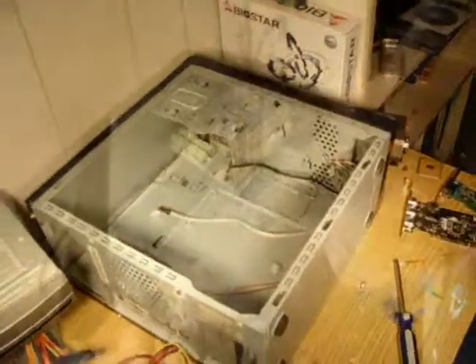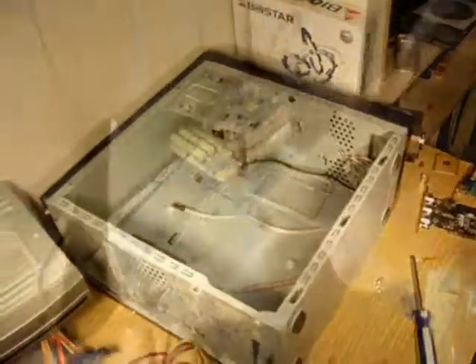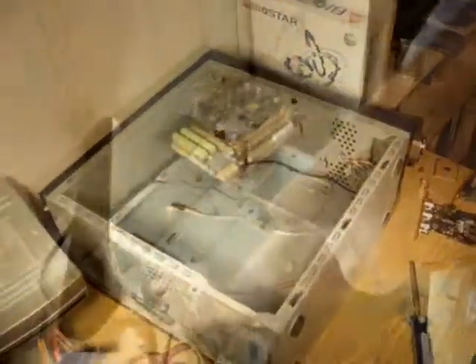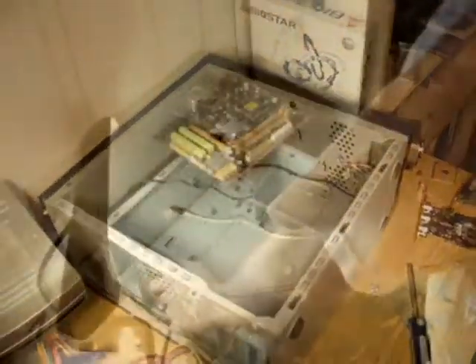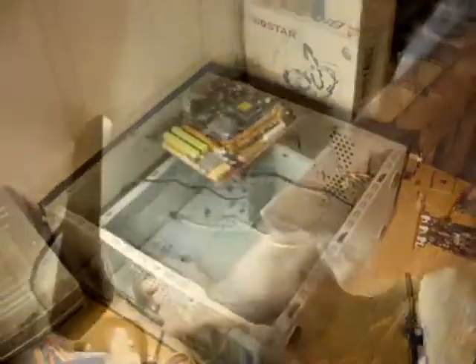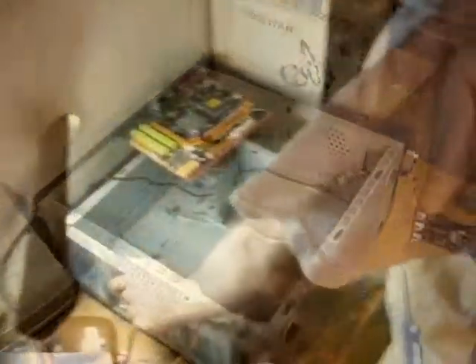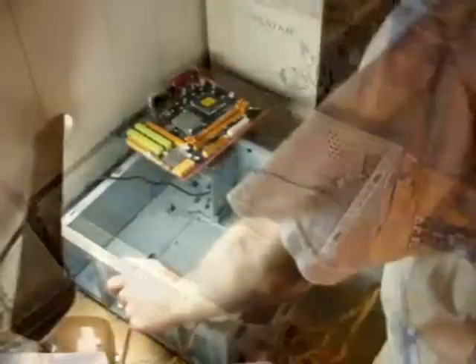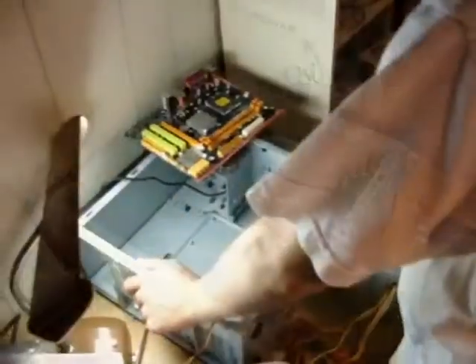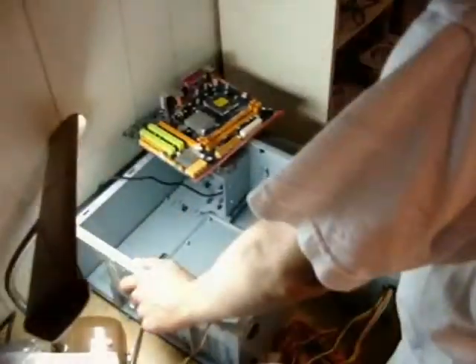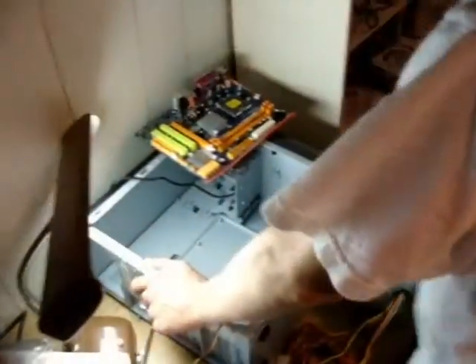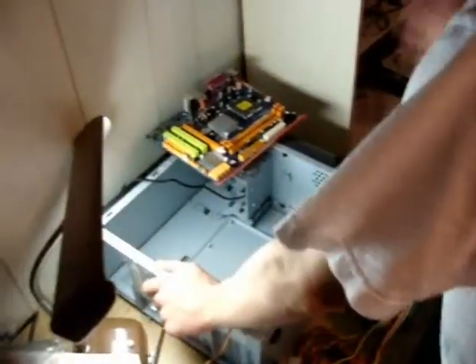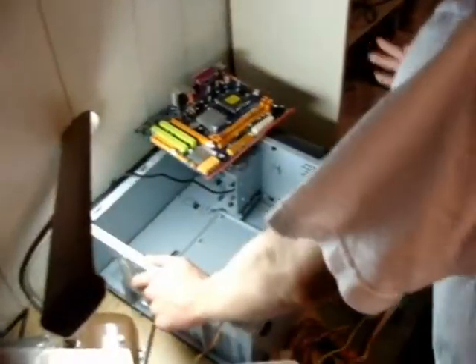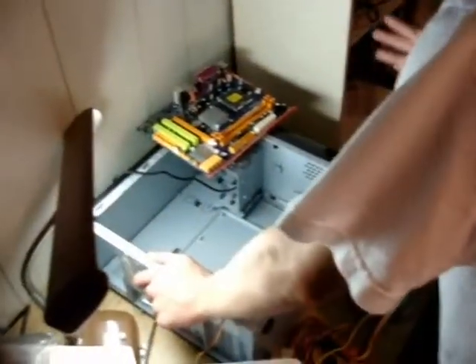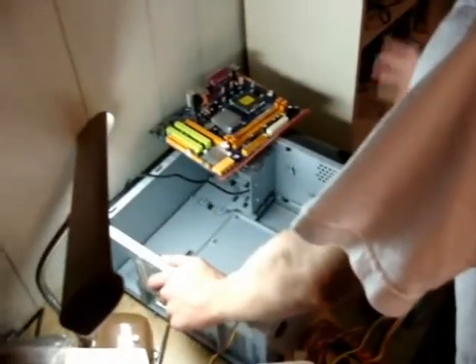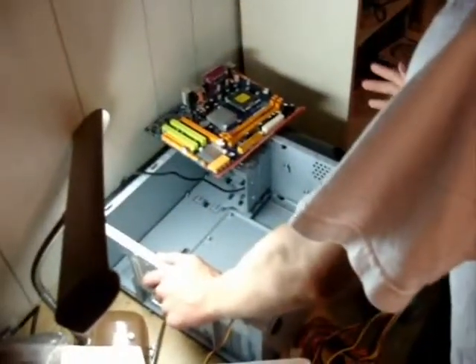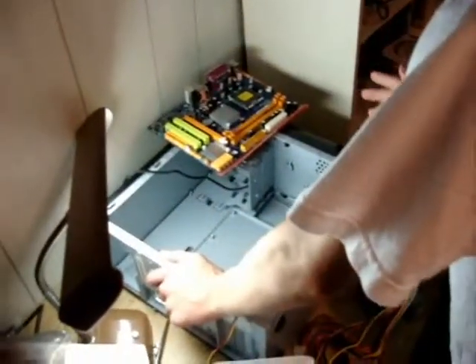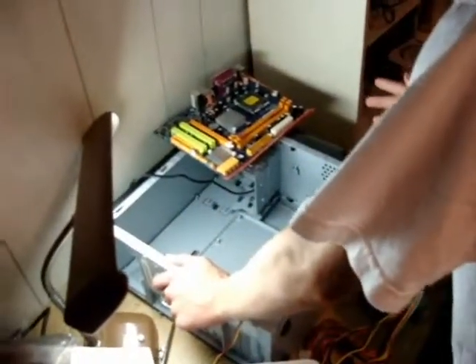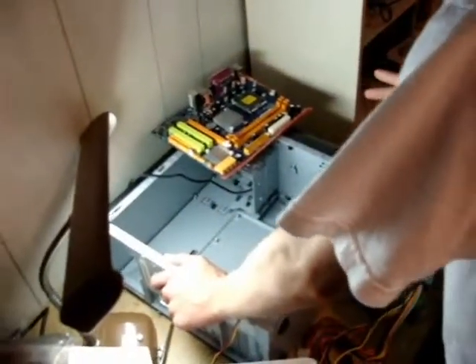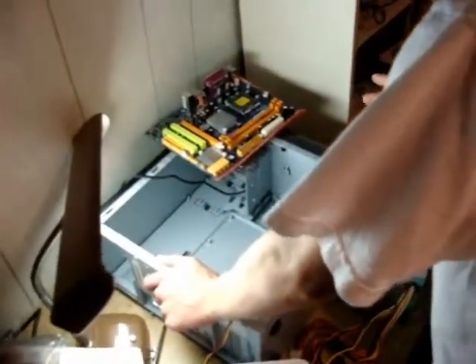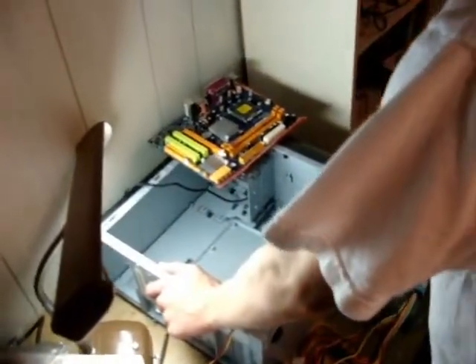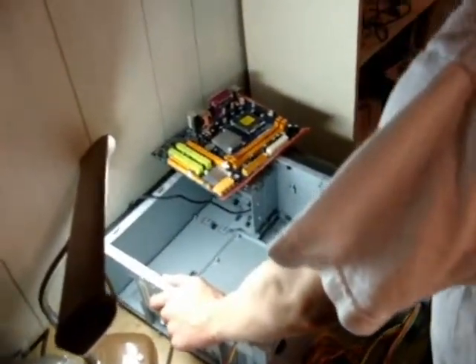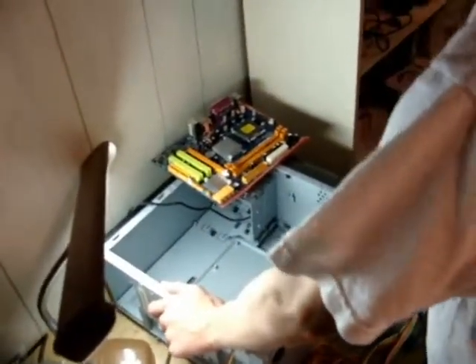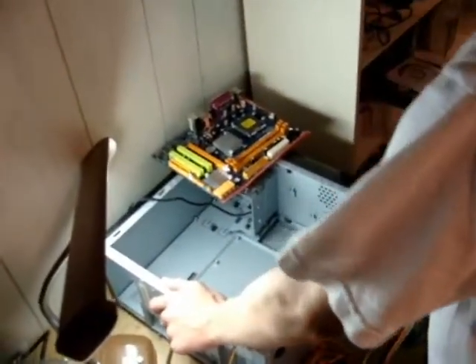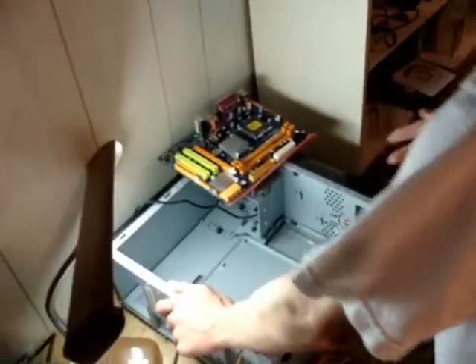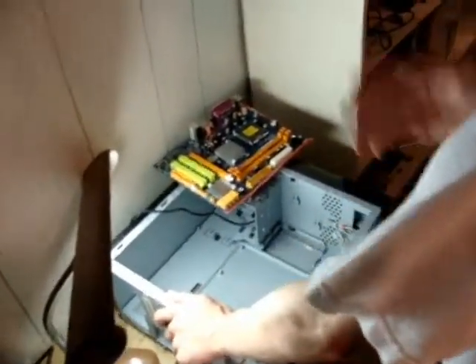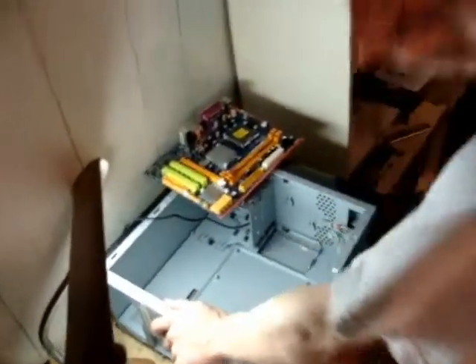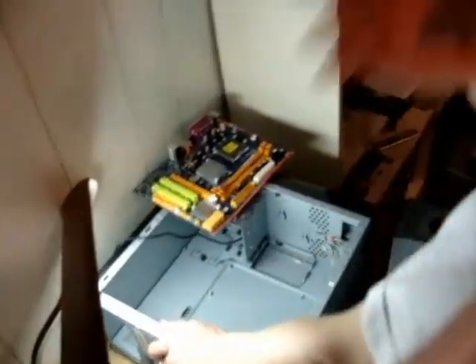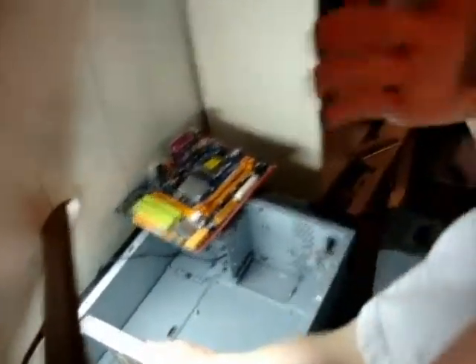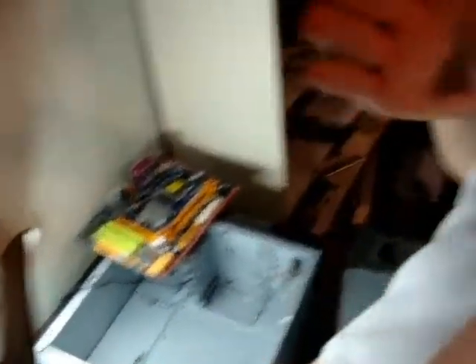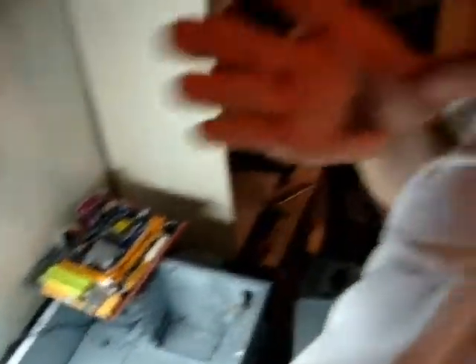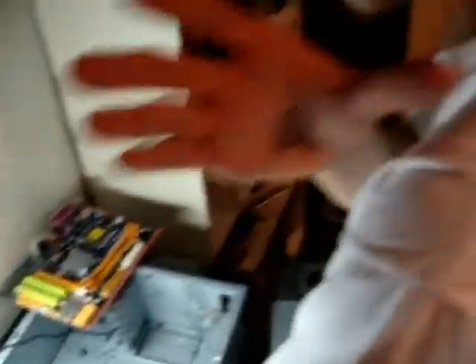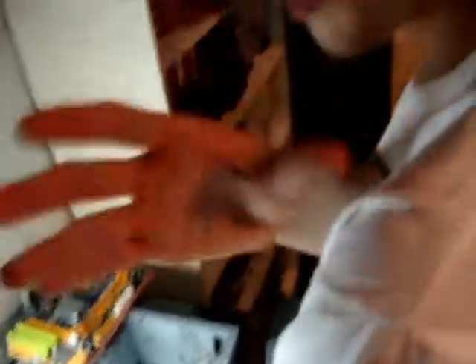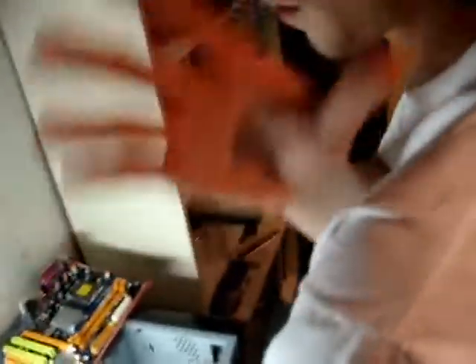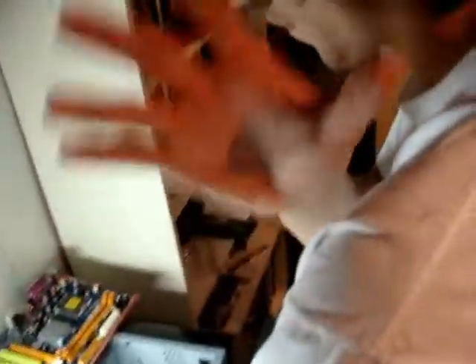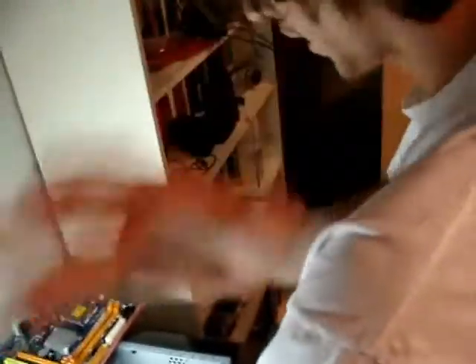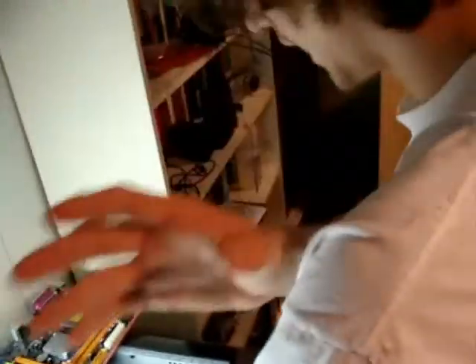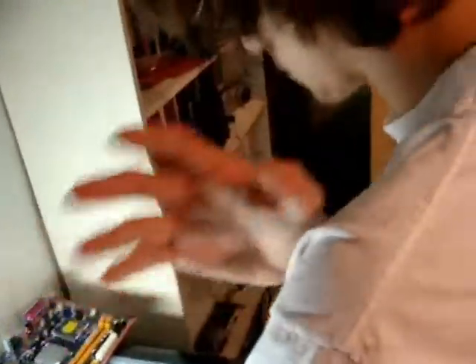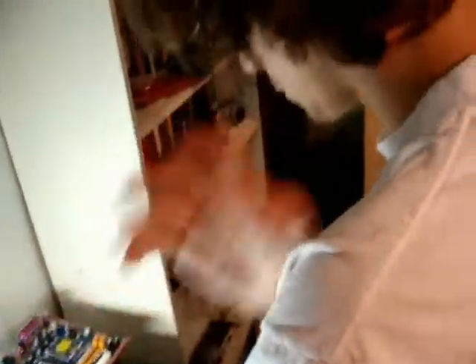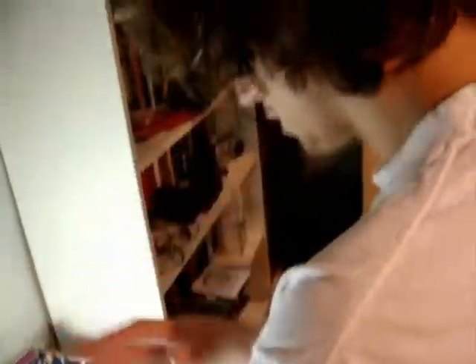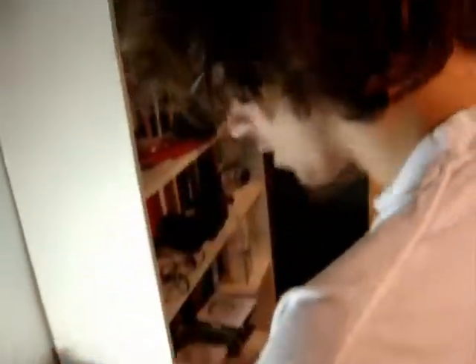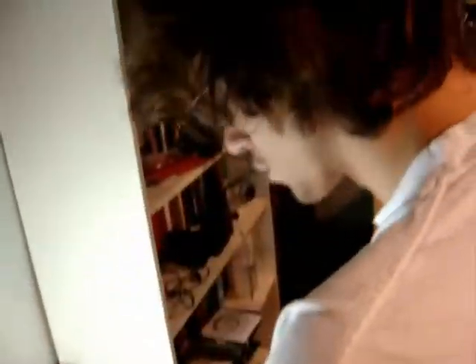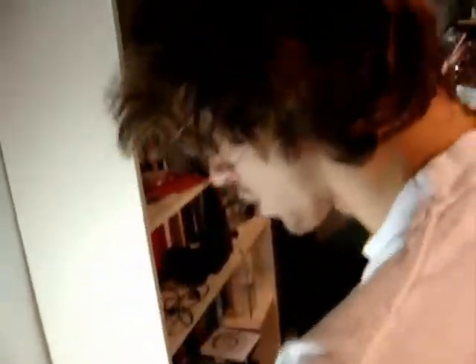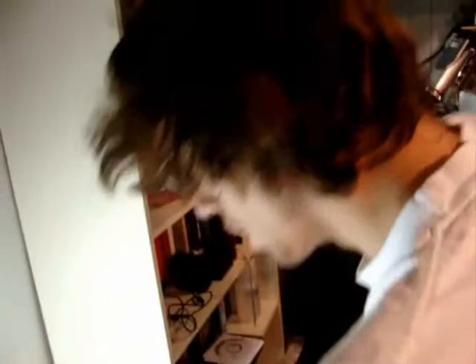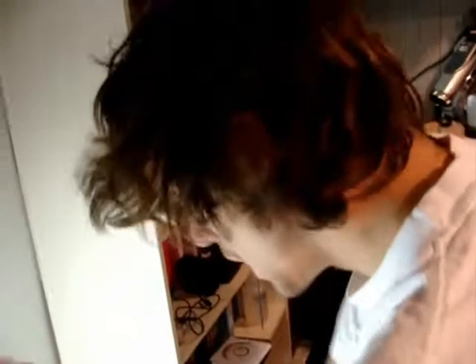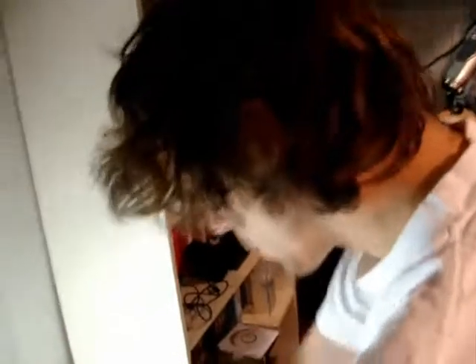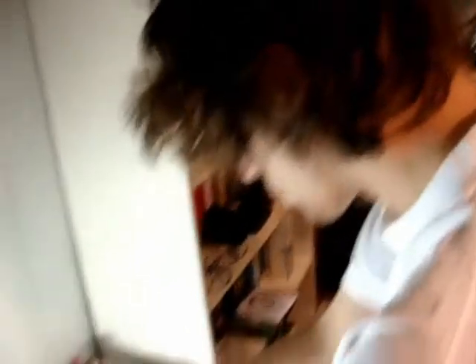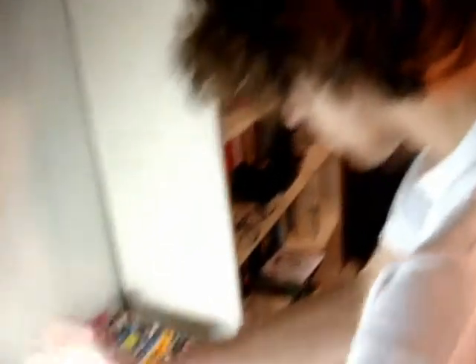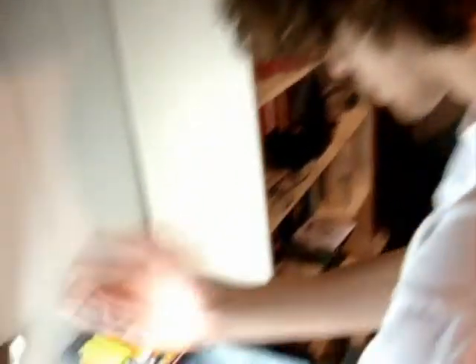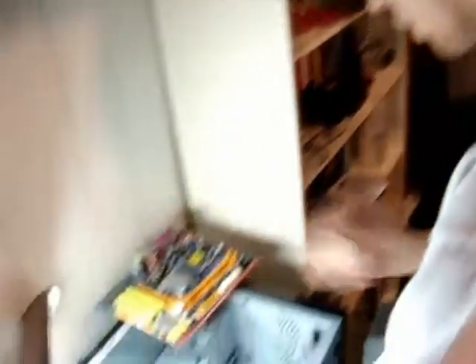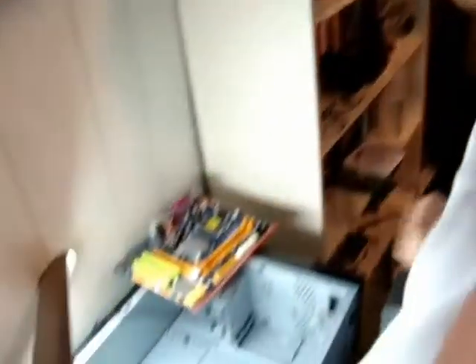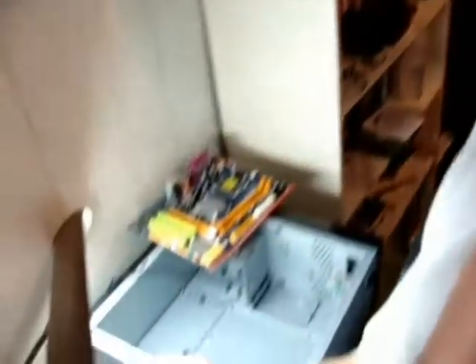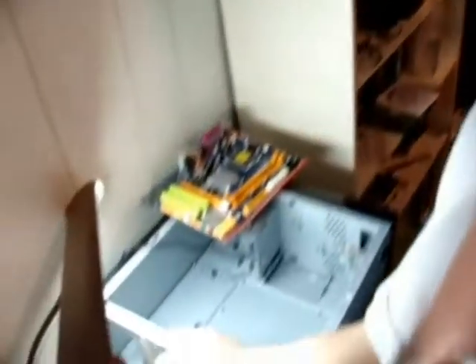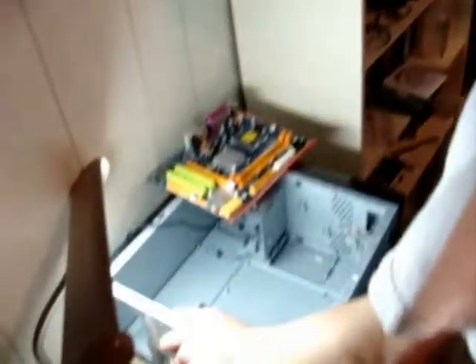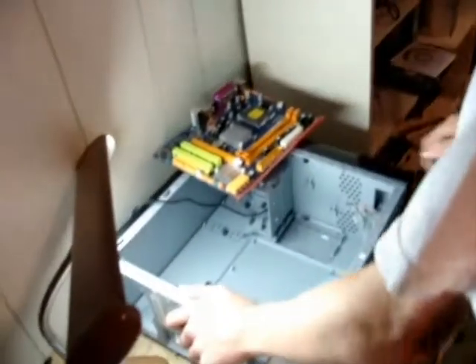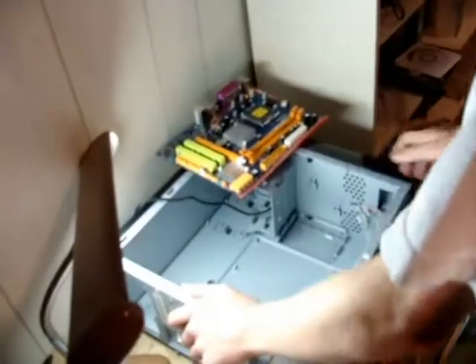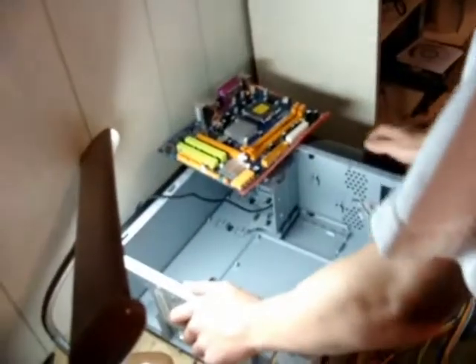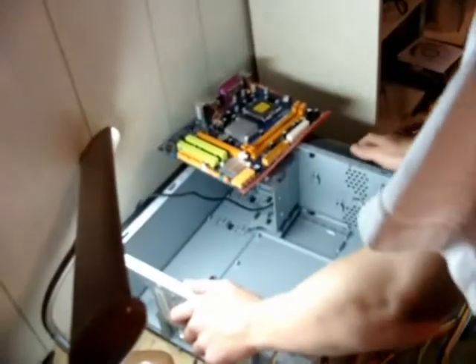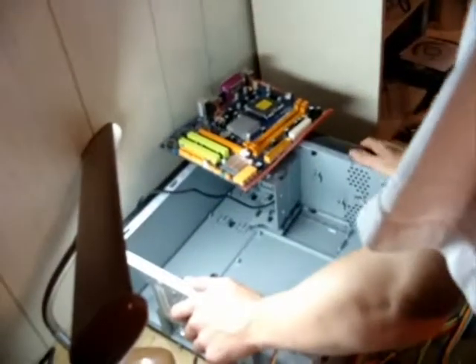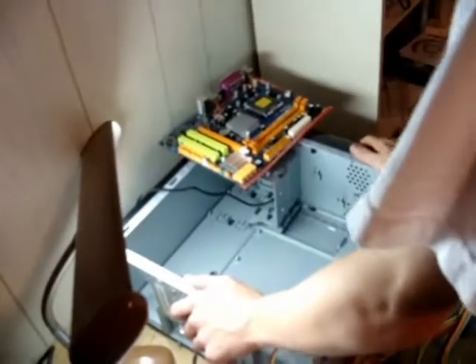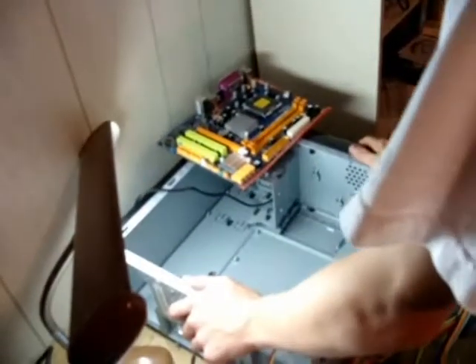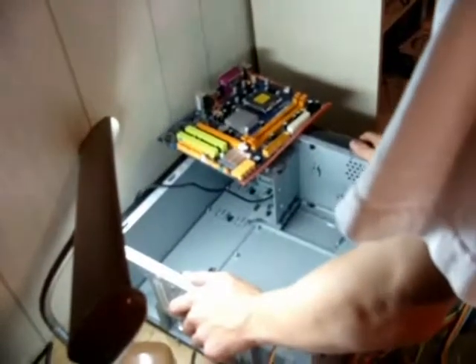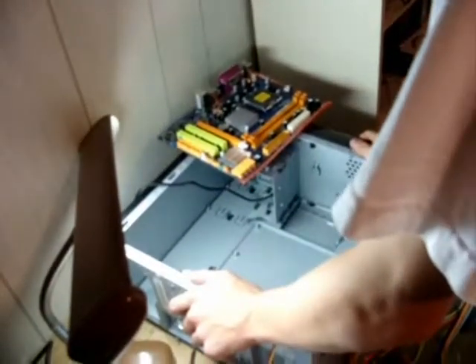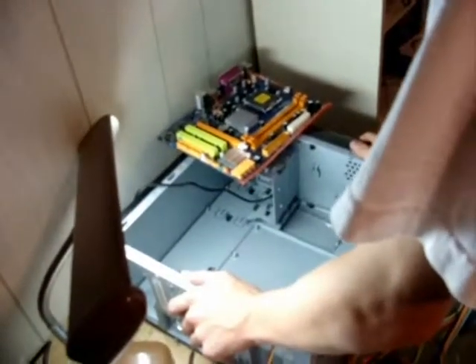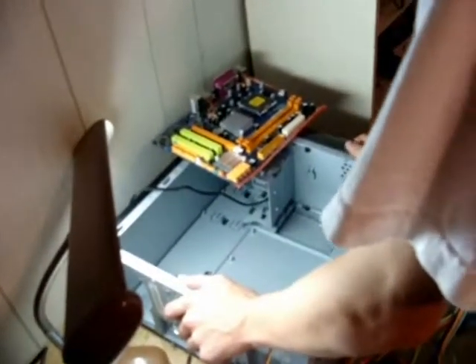Alright guys, now we're going to be installing the parts on the computer. Due to the heat generated from the lamps we've been using, we switched to this fluorescent bulb which is much cooler.